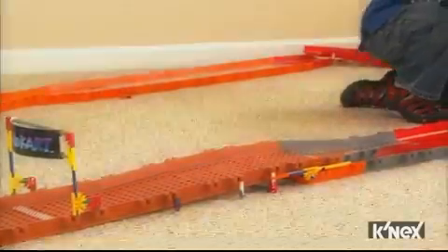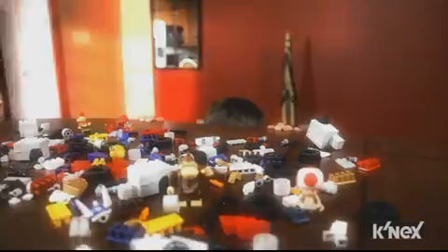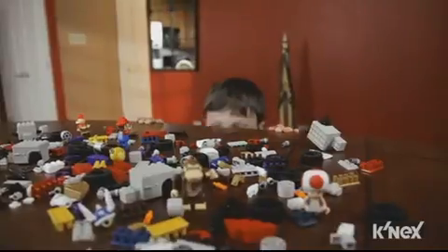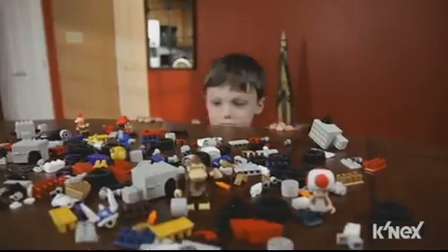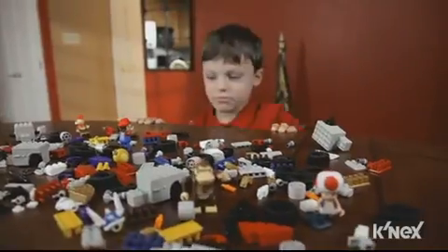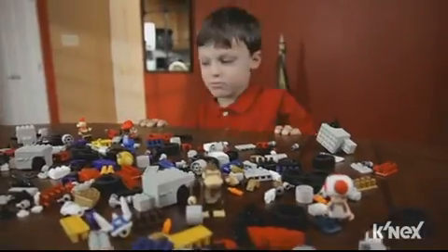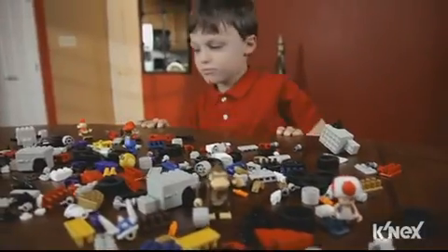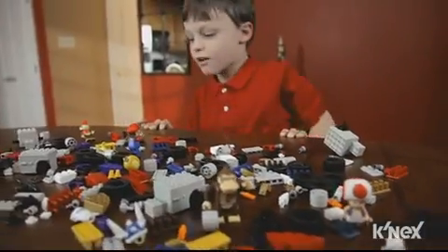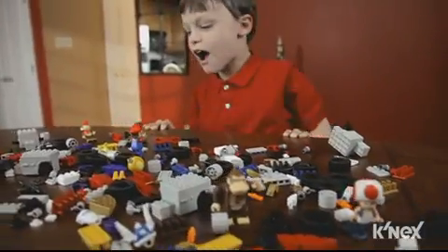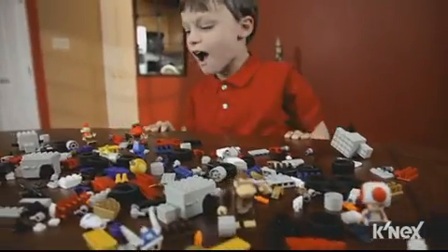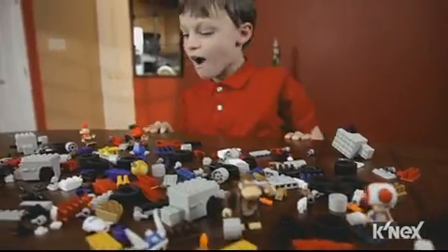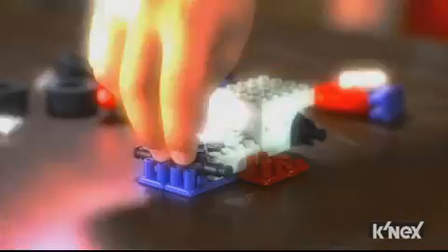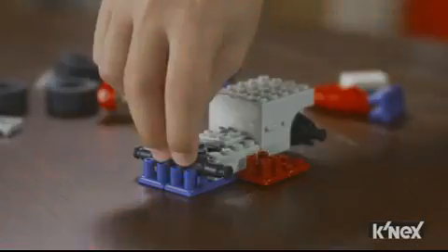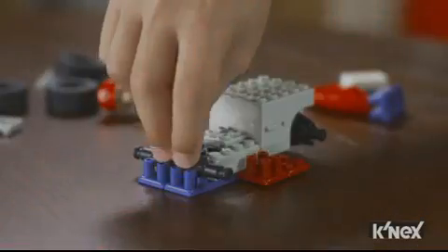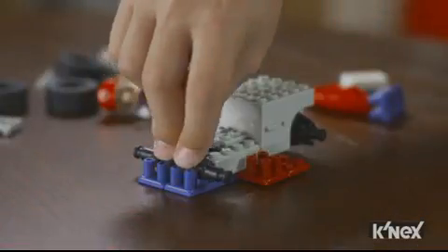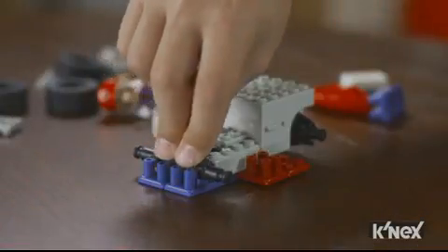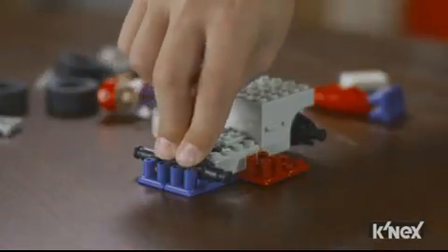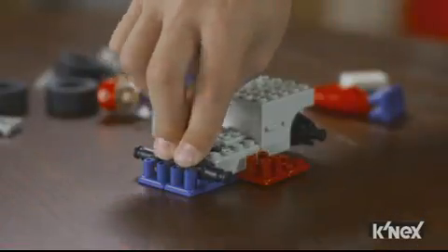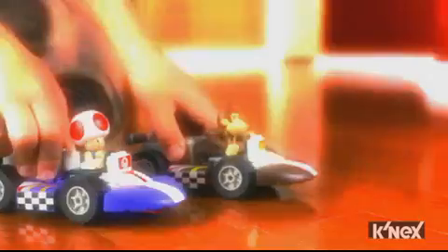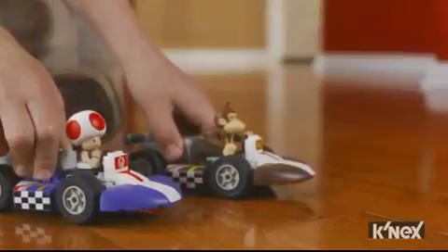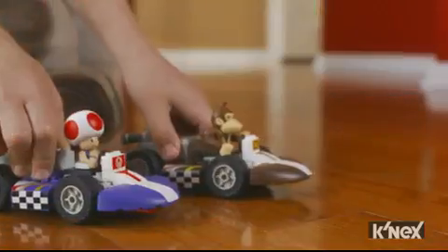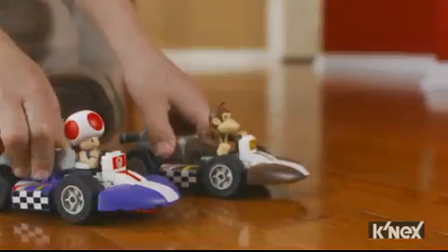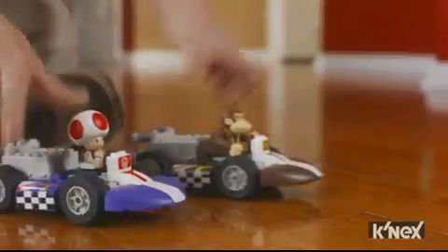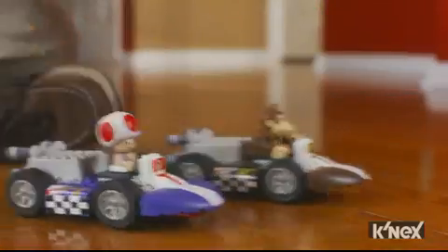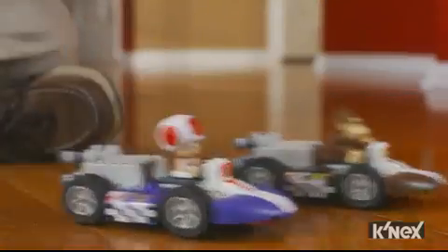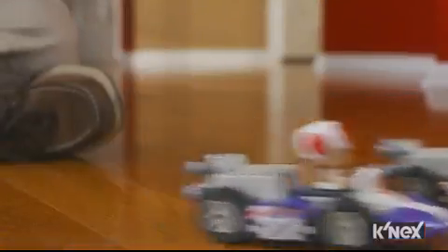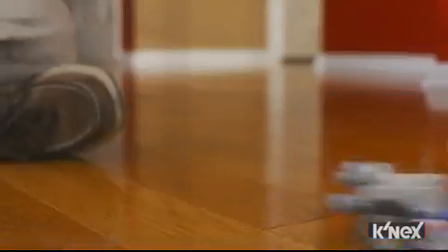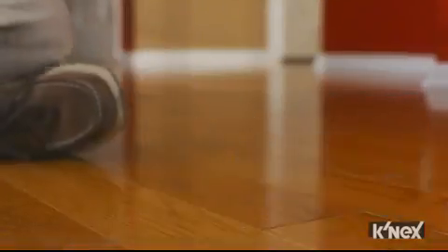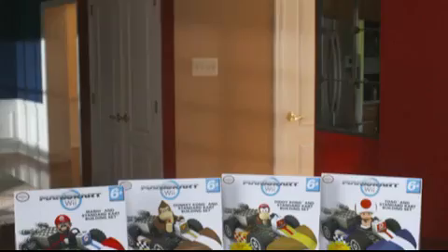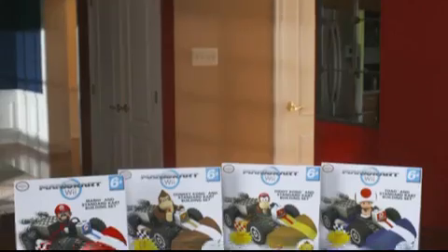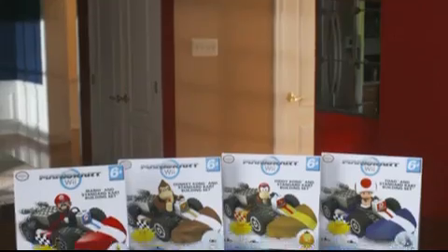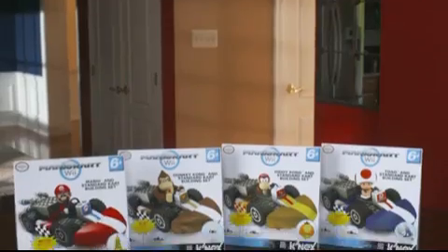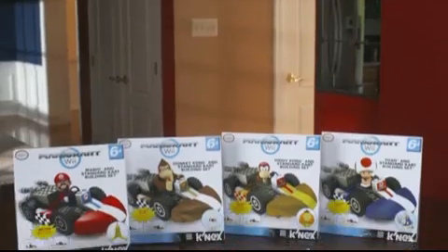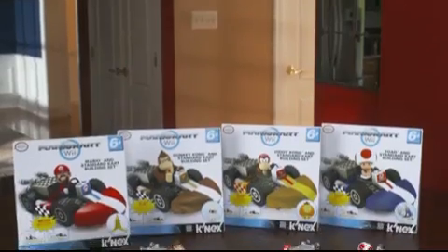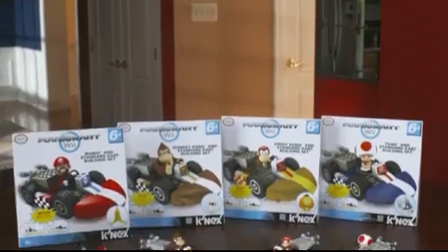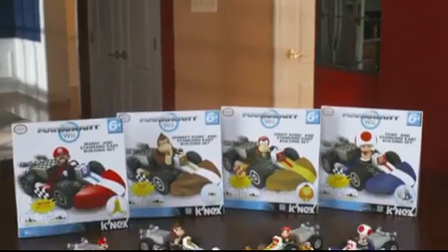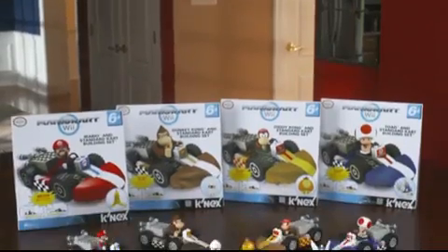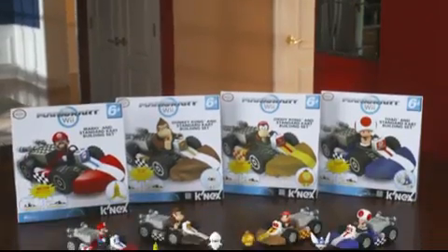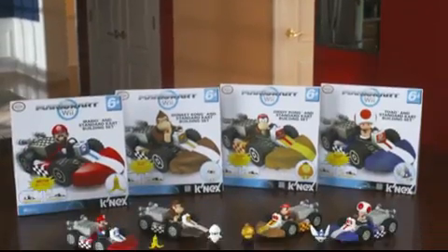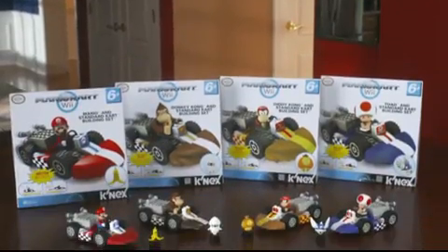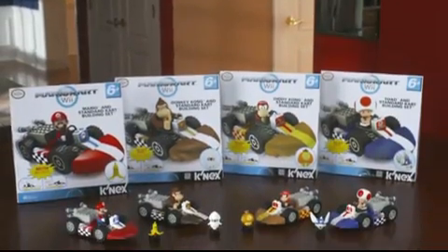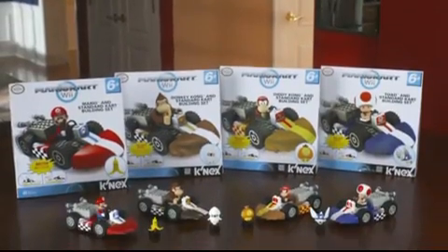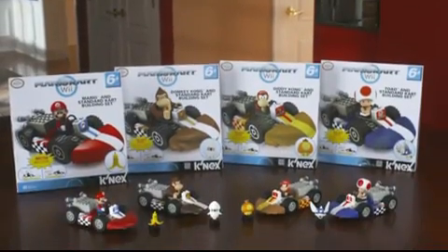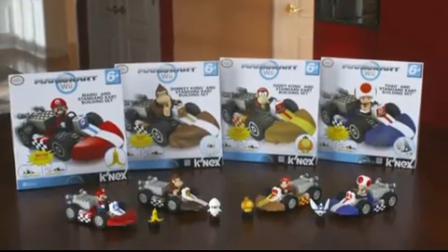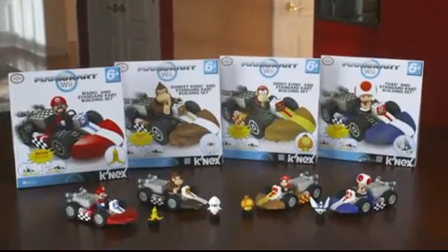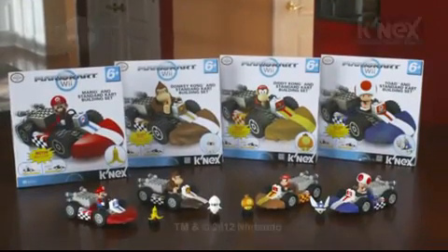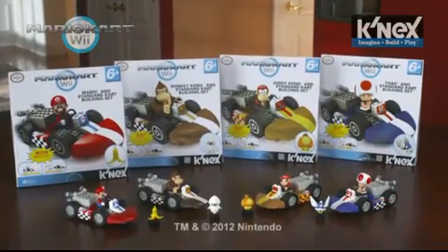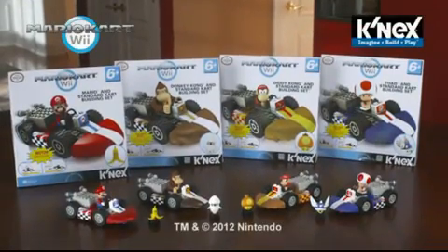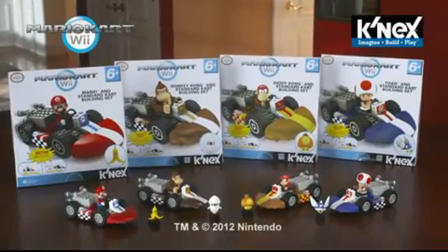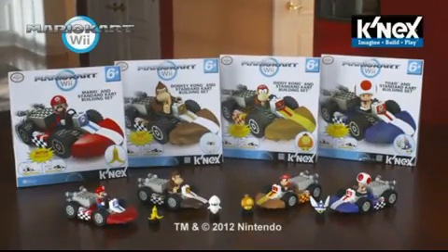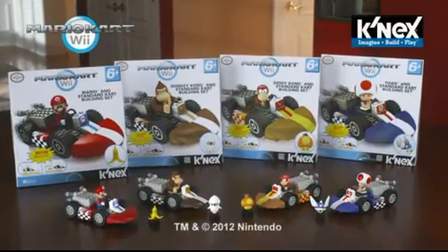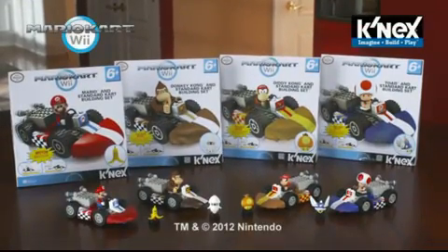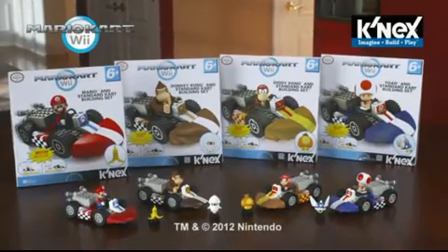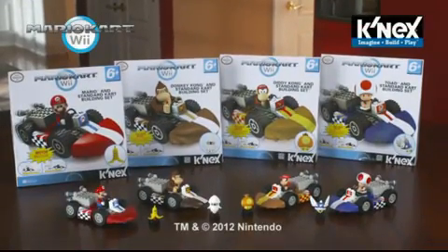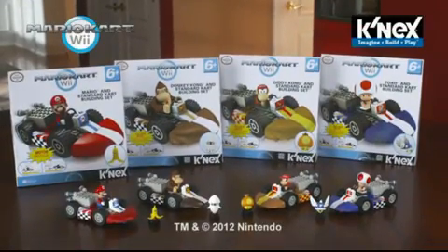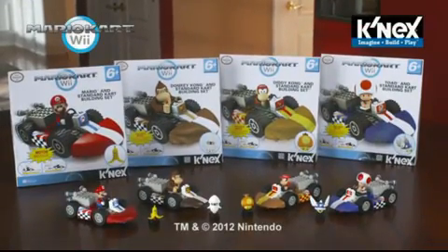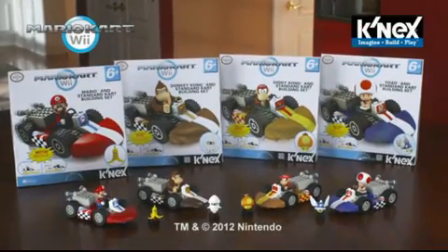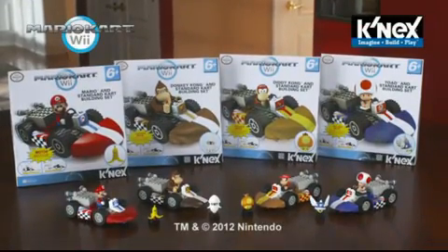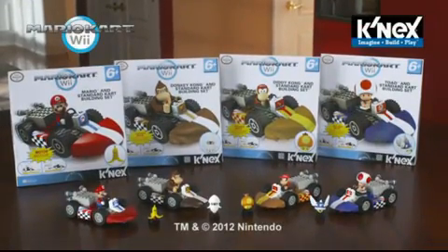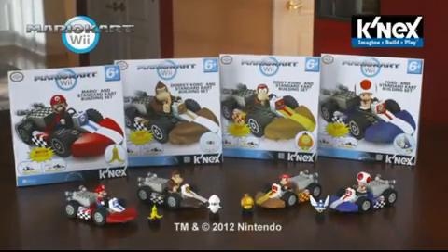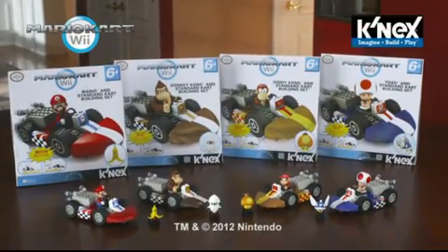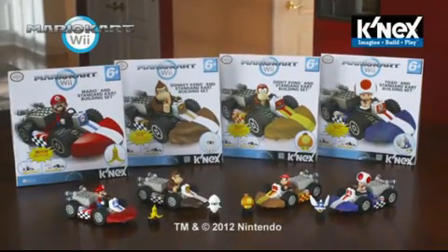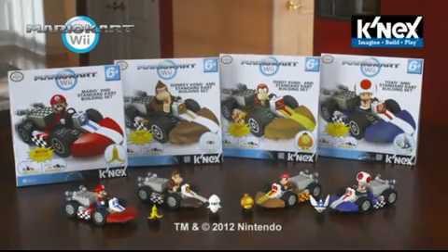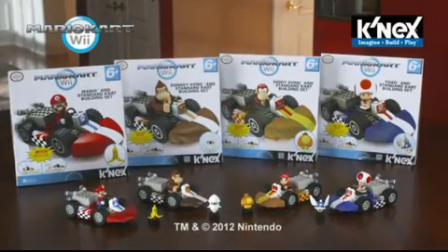Imagine. Build. Play. With Mario Kart Wii building sets exclusively from K'nex.